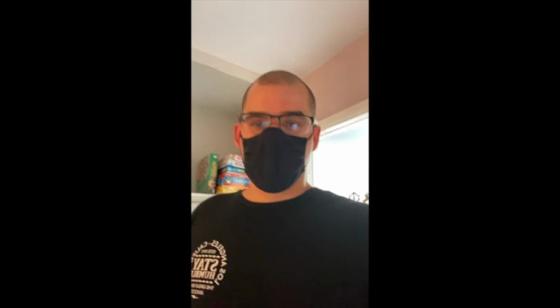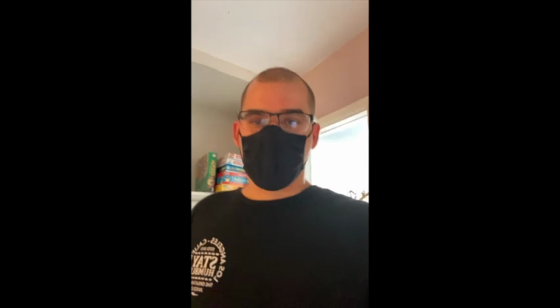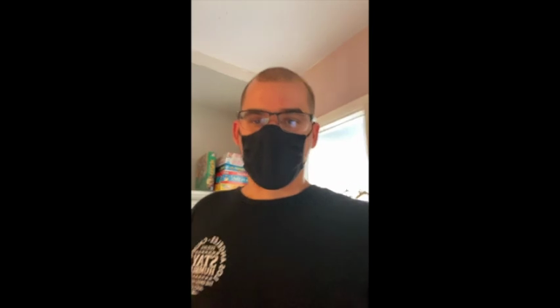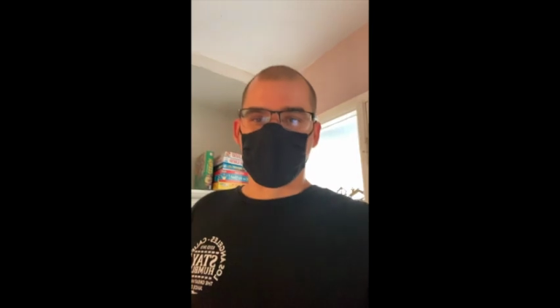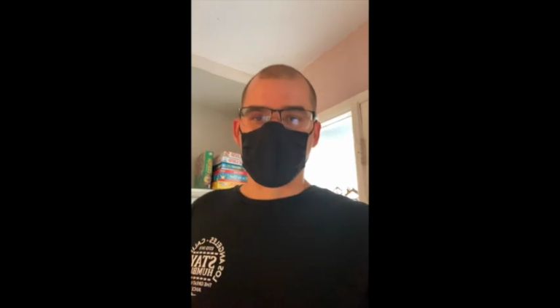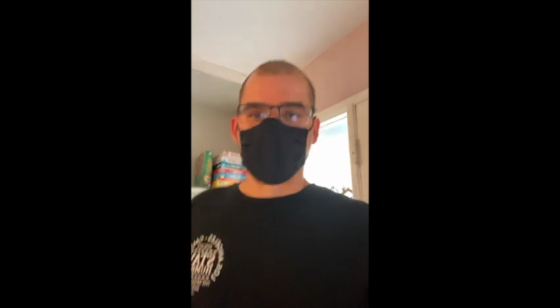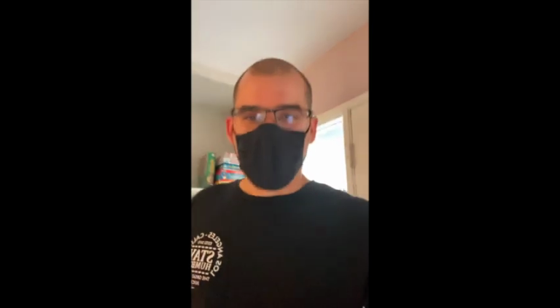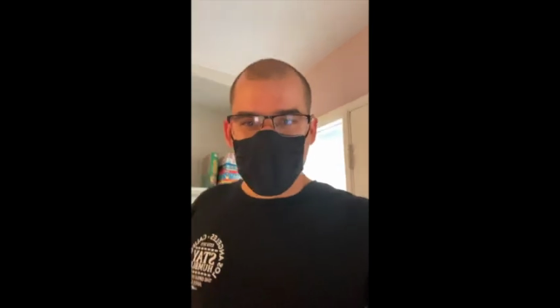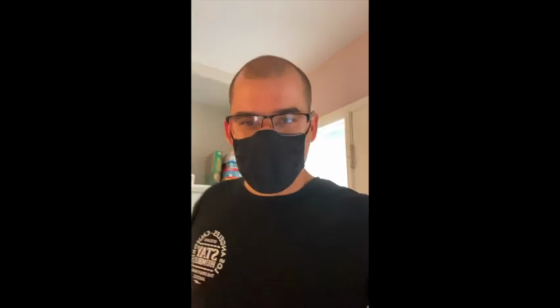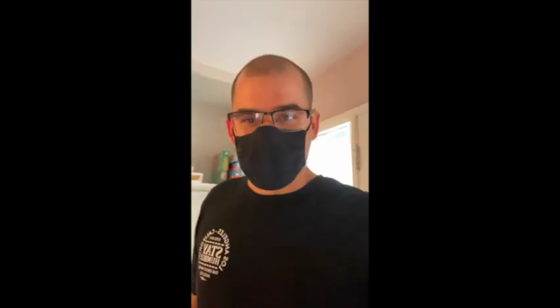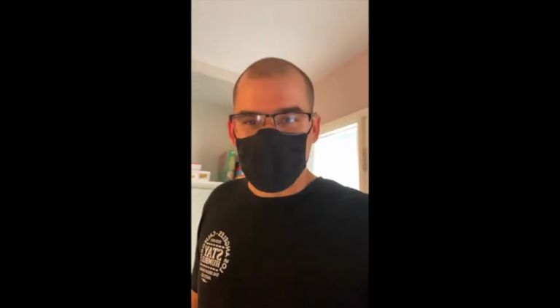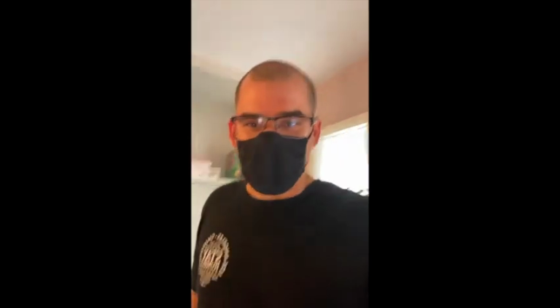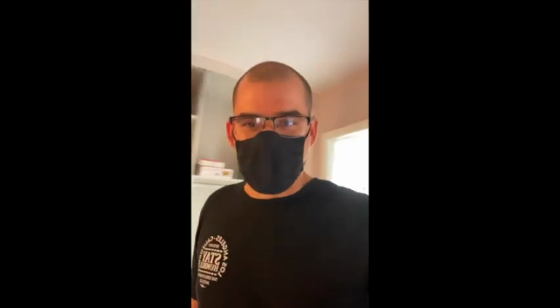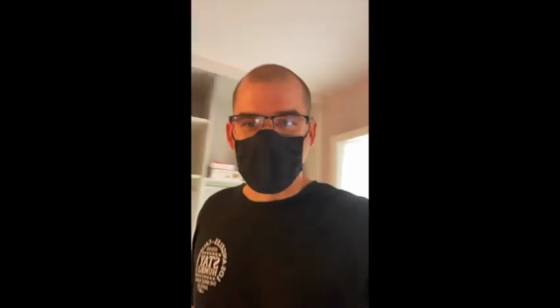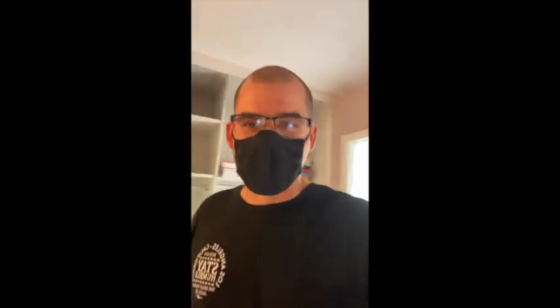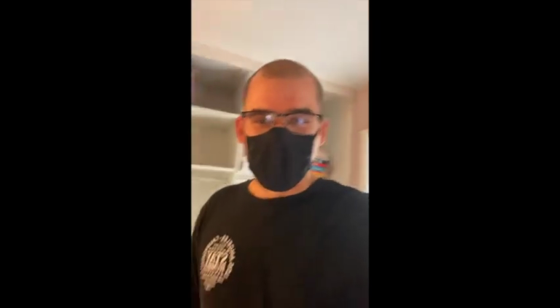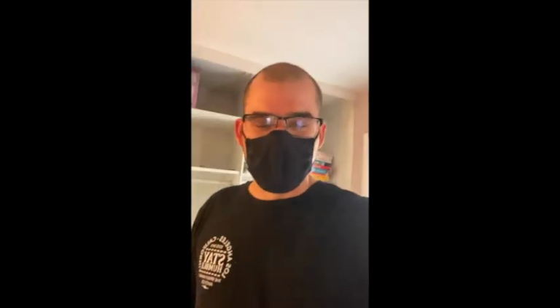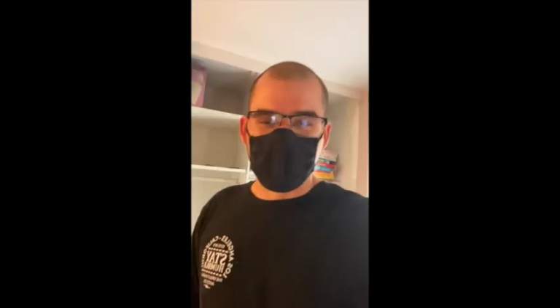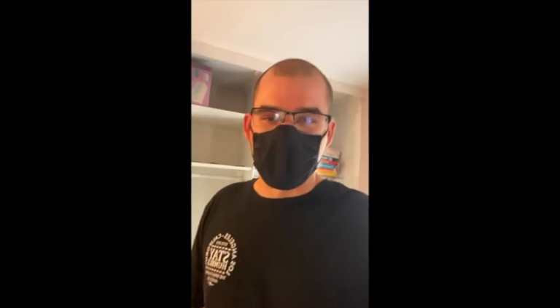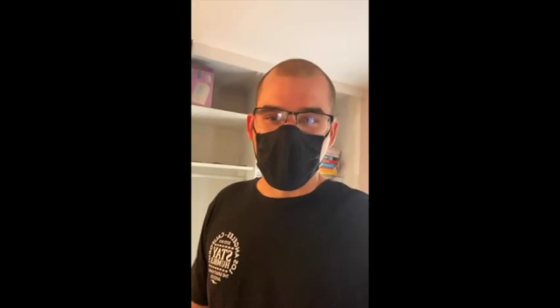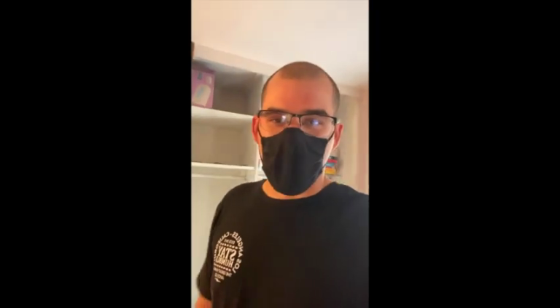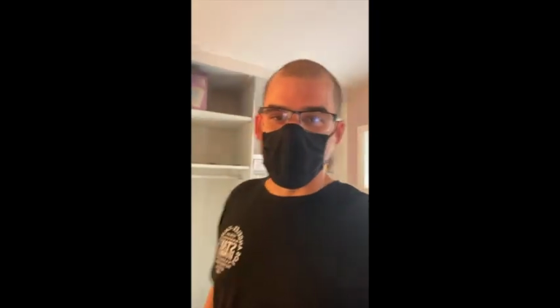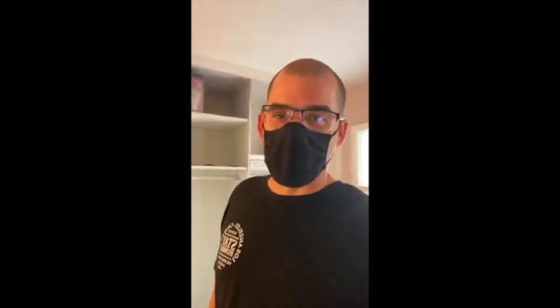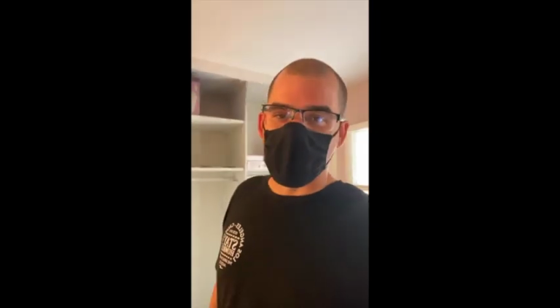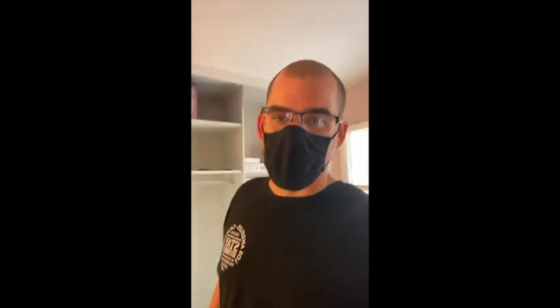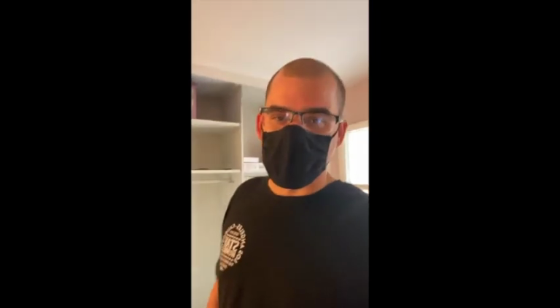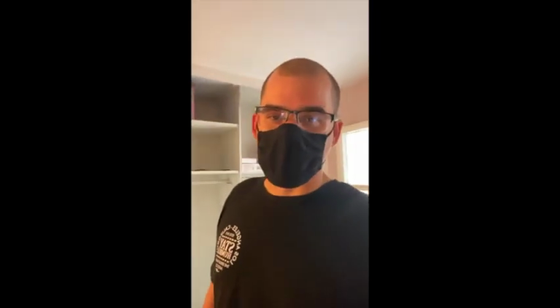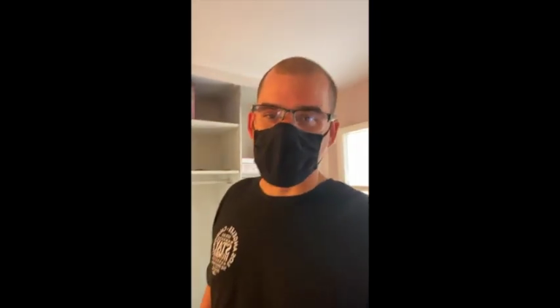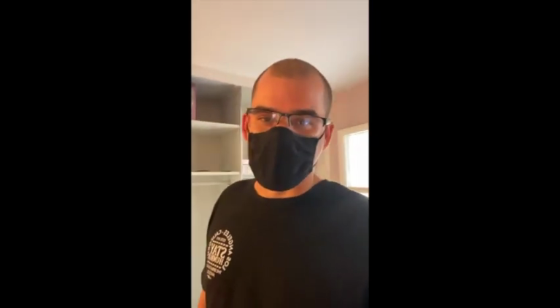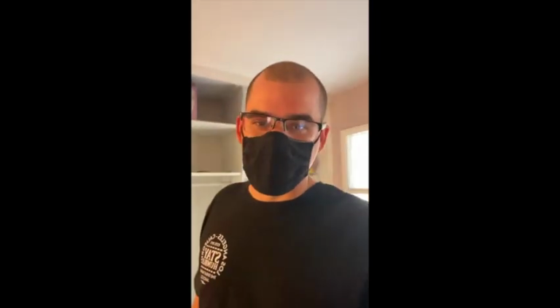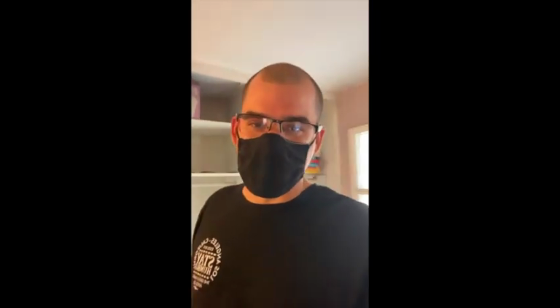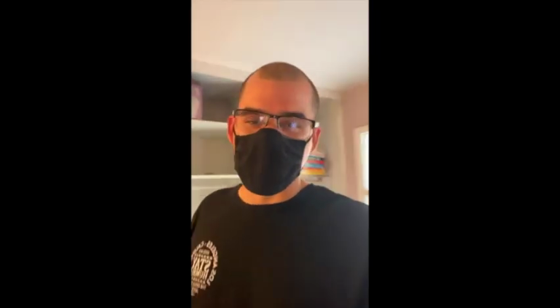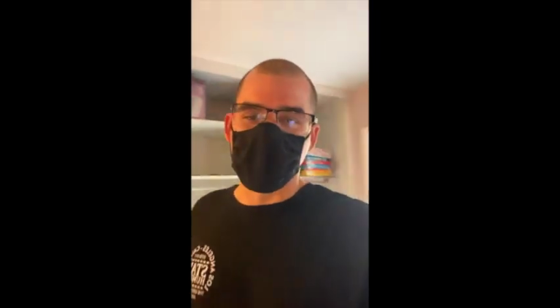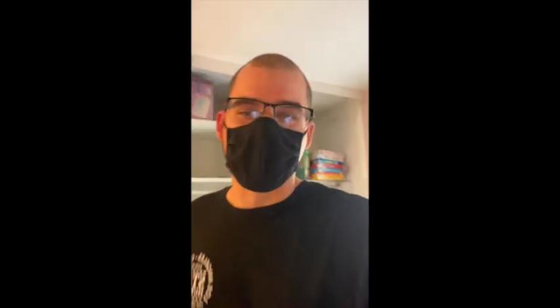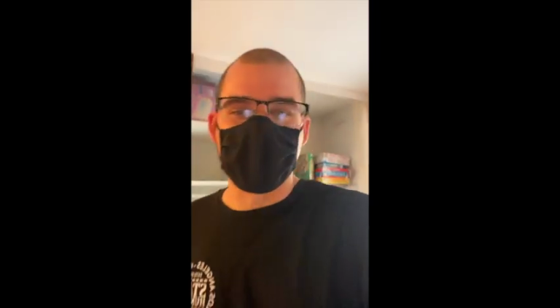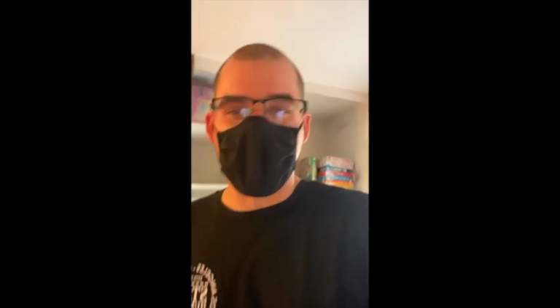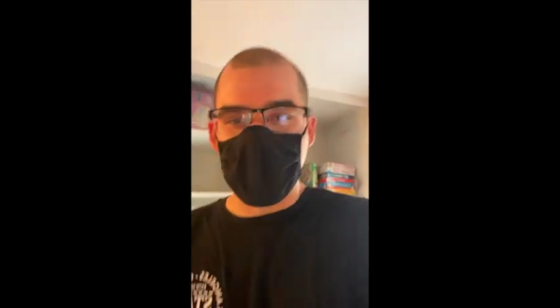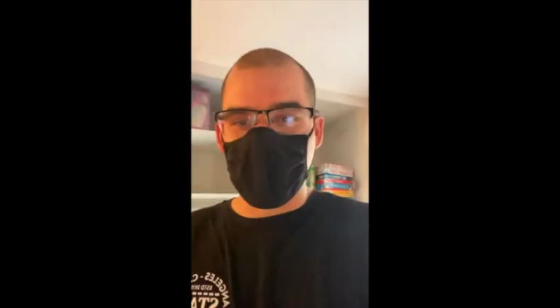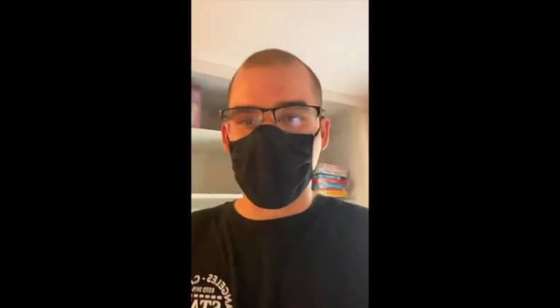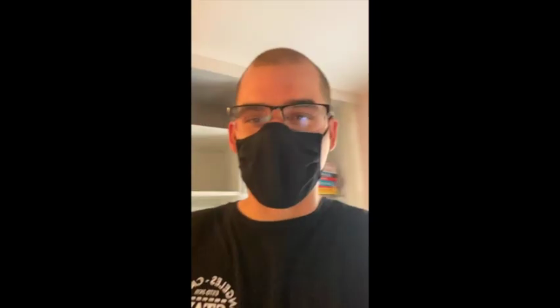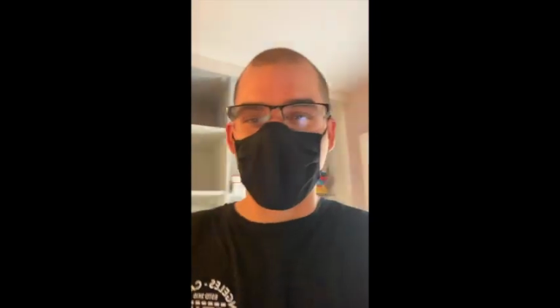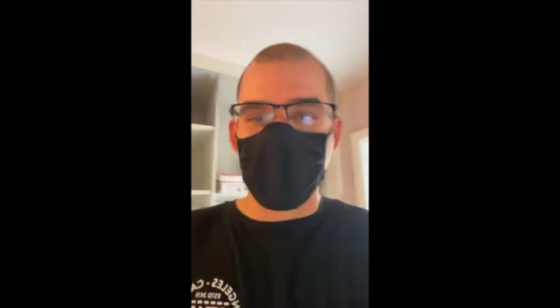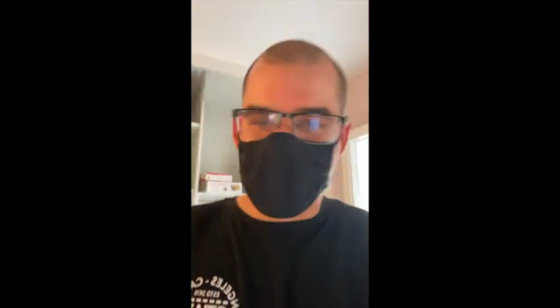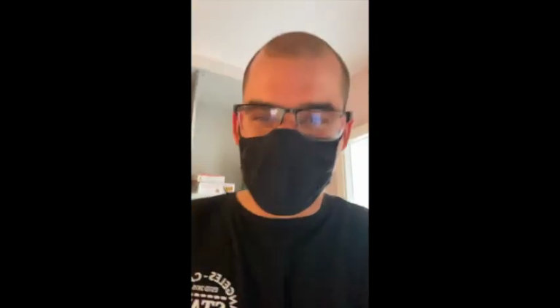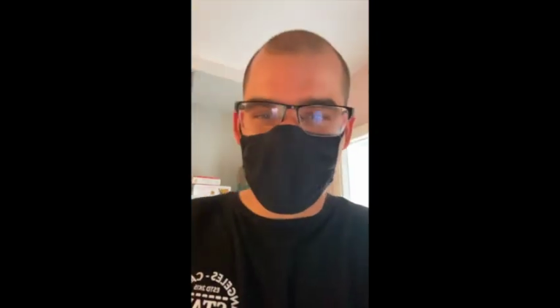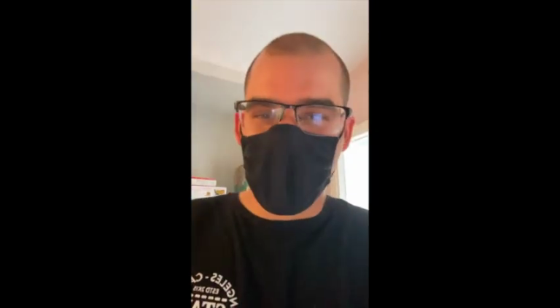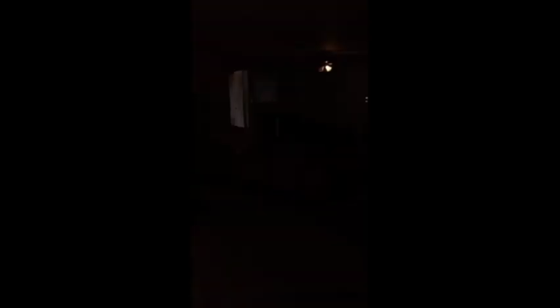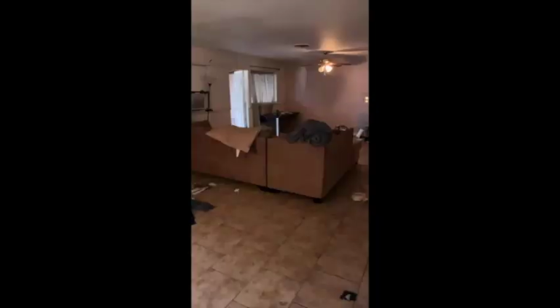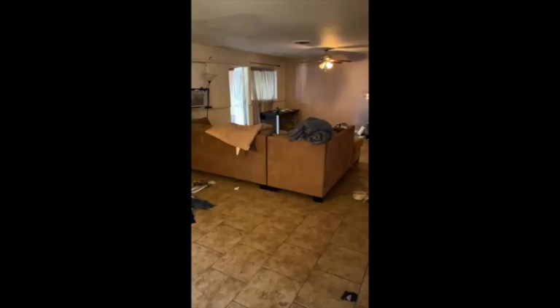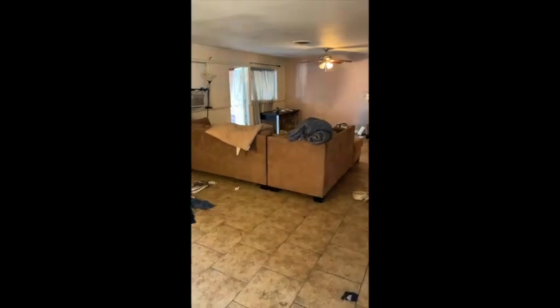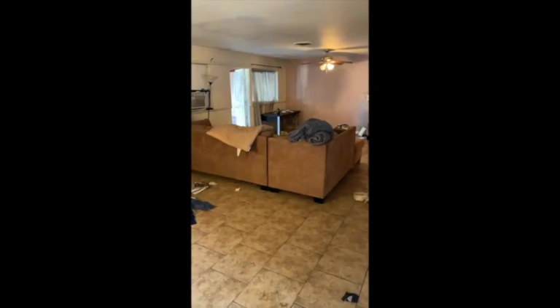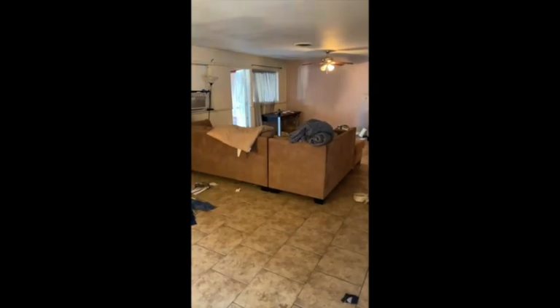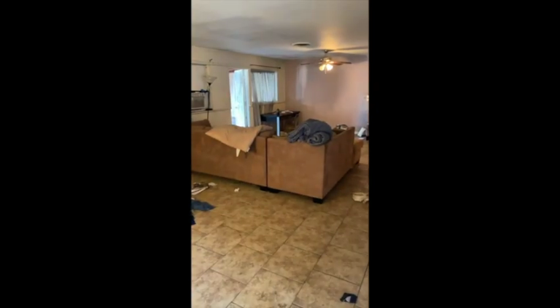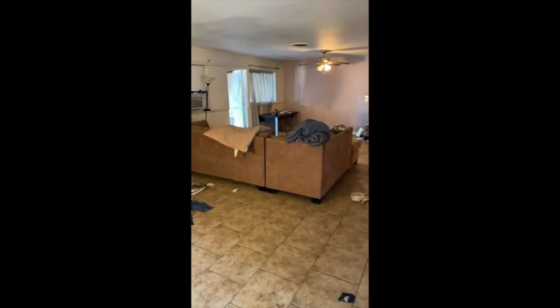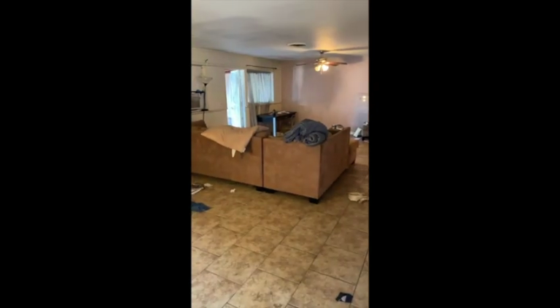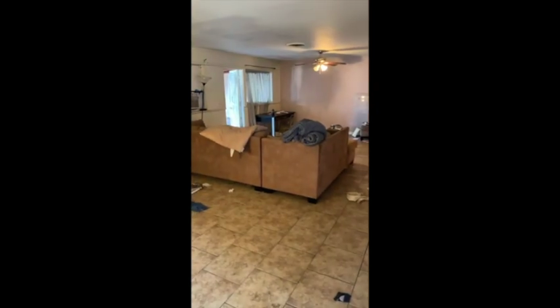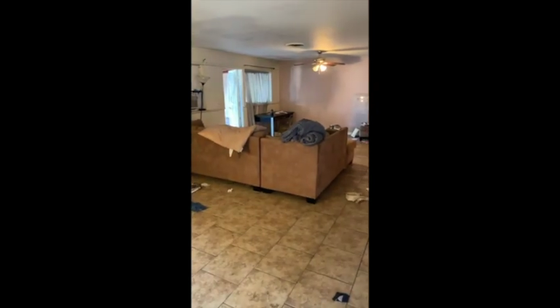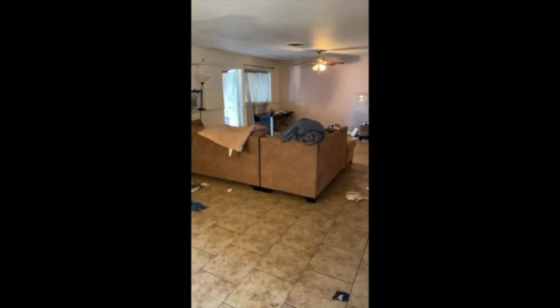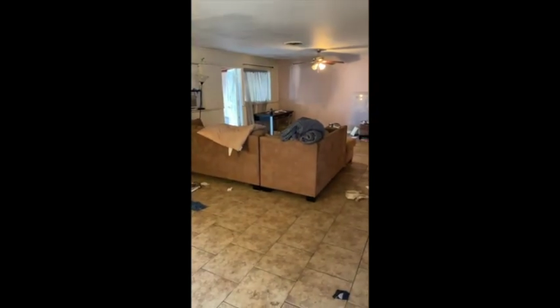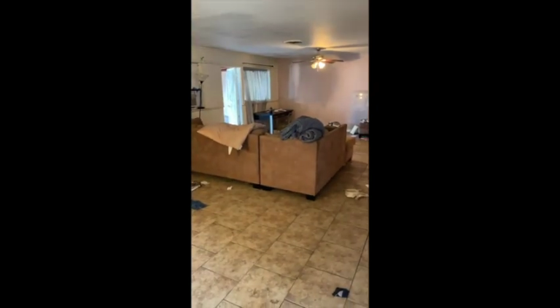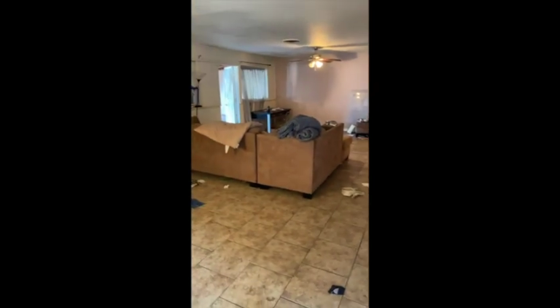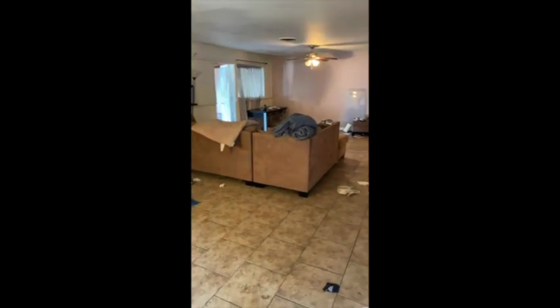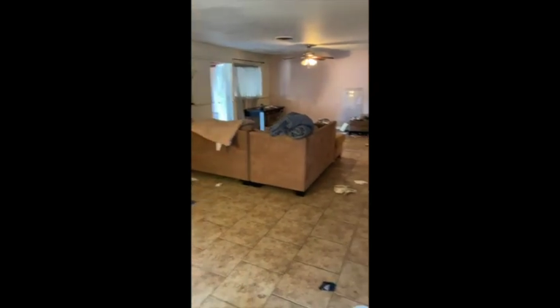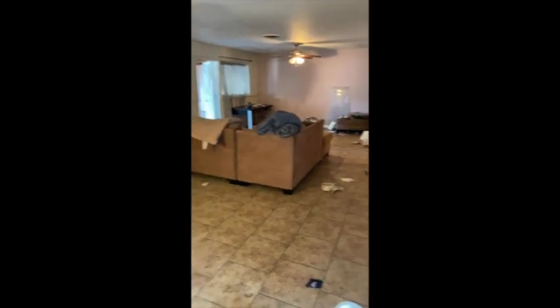What's up guys? So we just closed on a property in West Hills. I'm going to take you through it. This is a messy one.